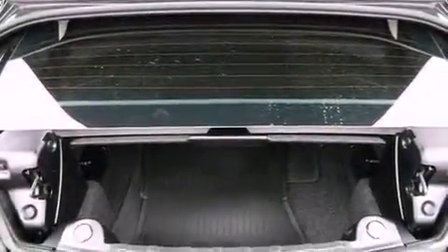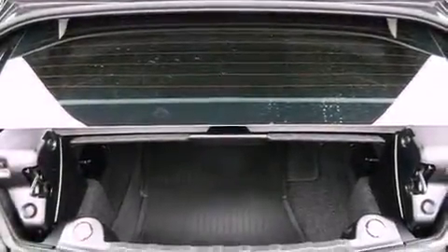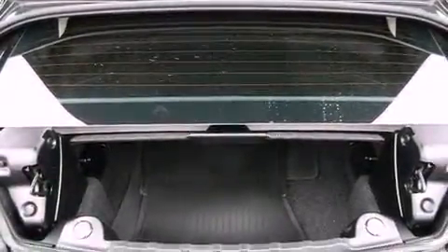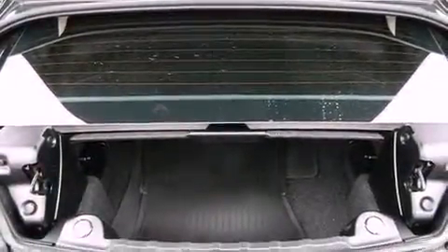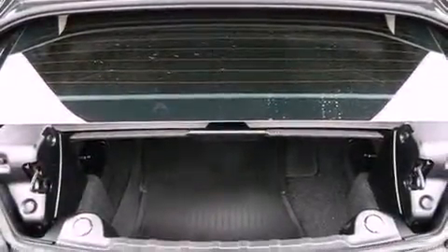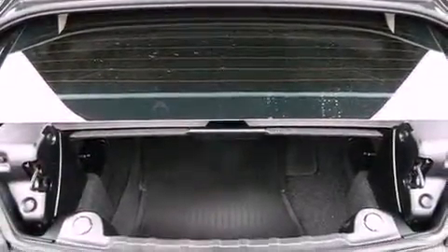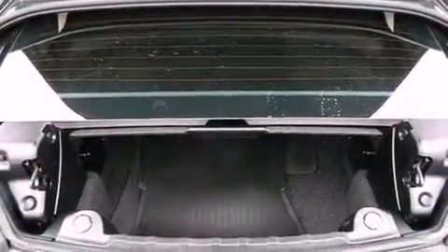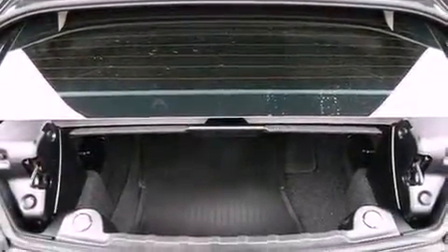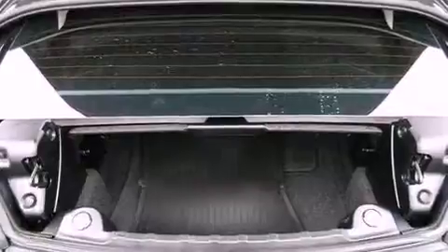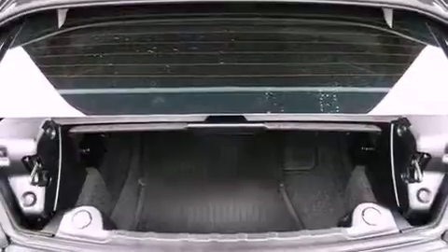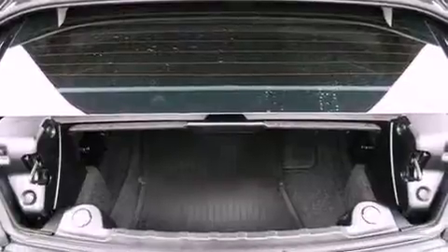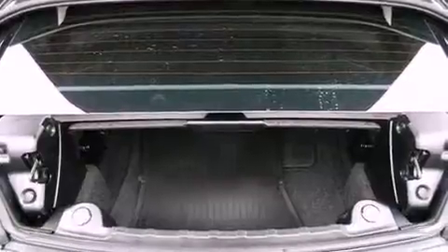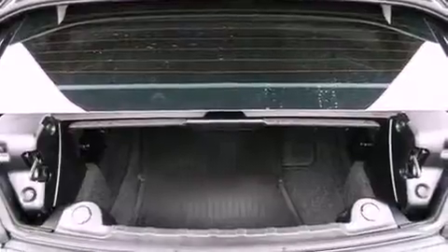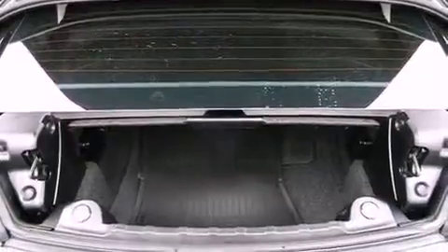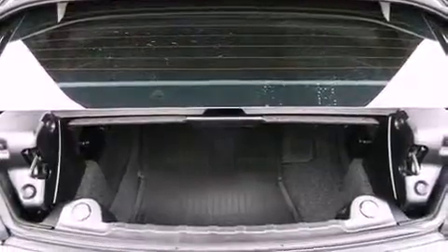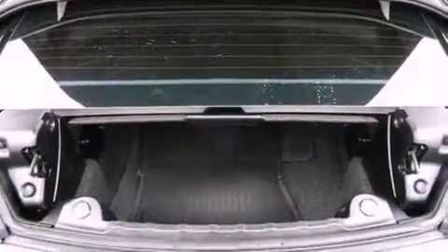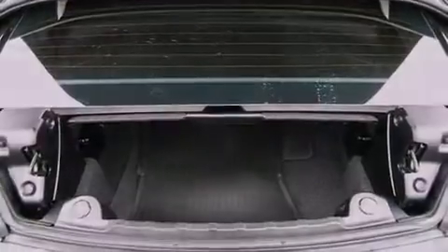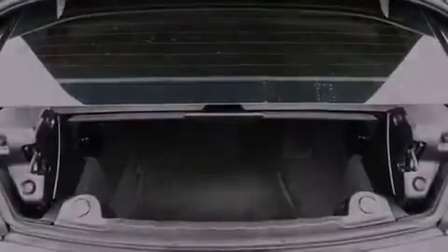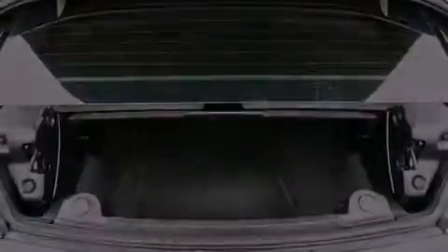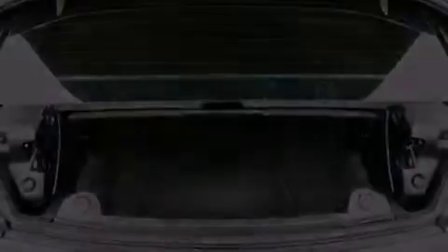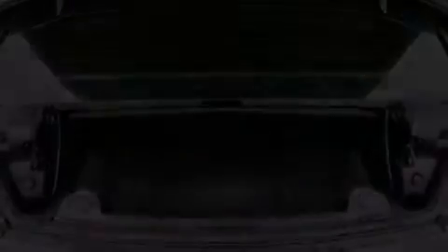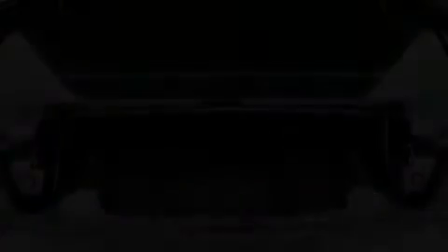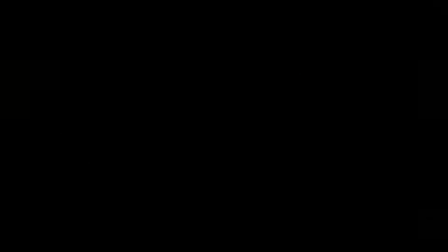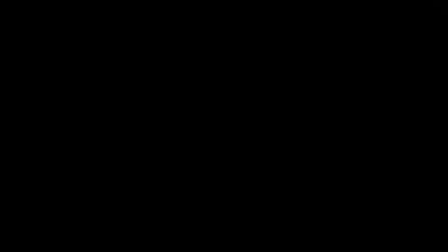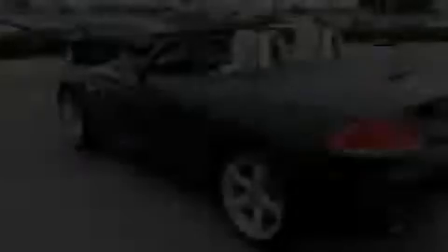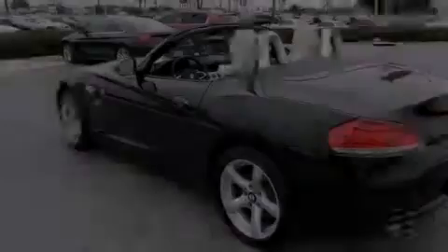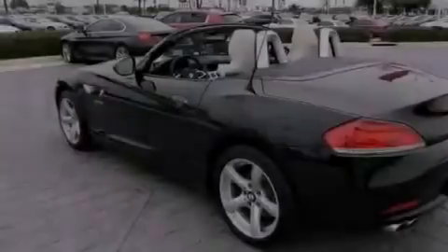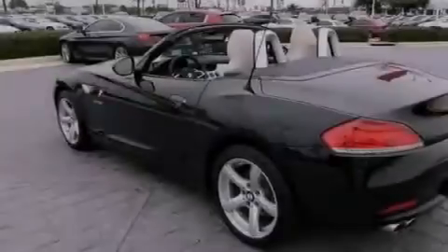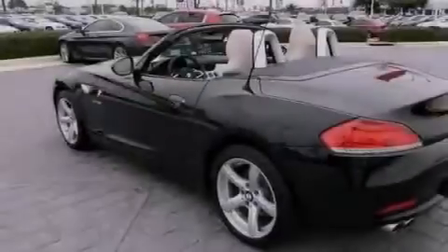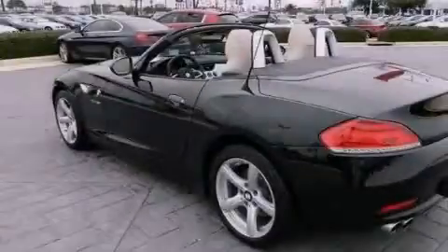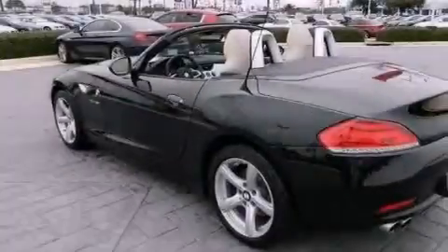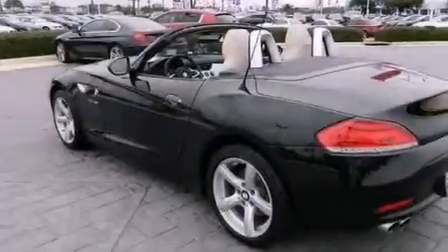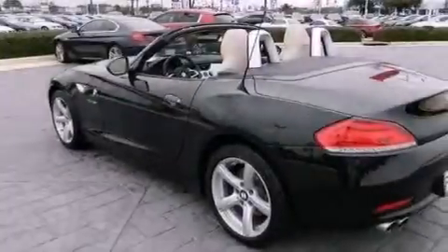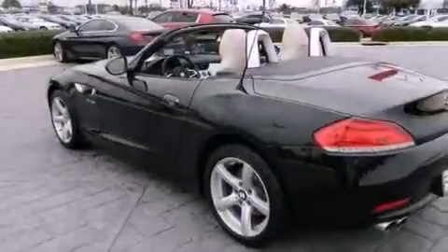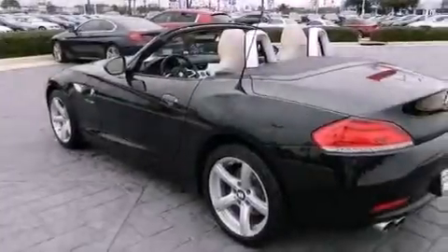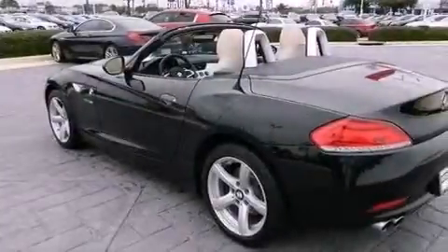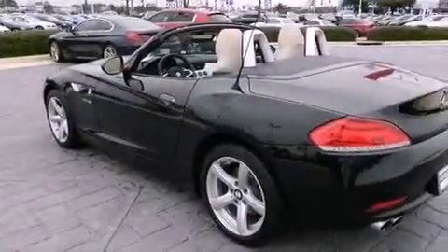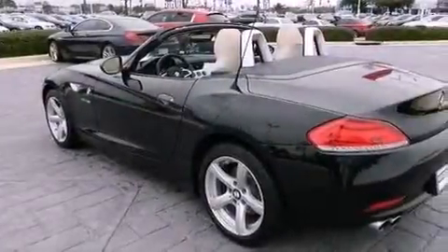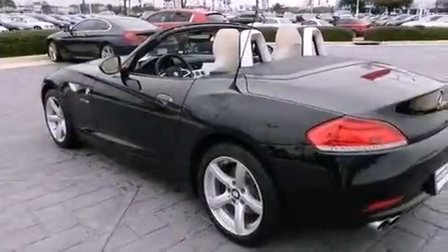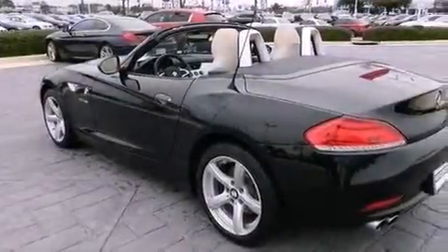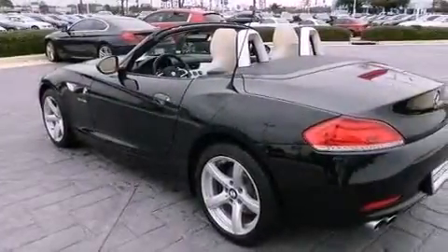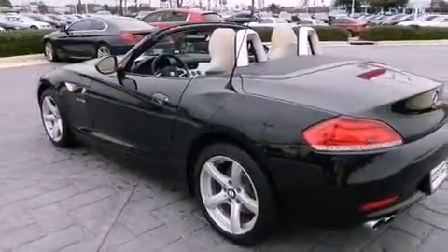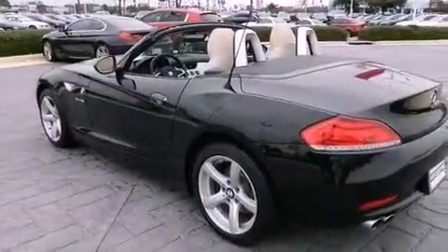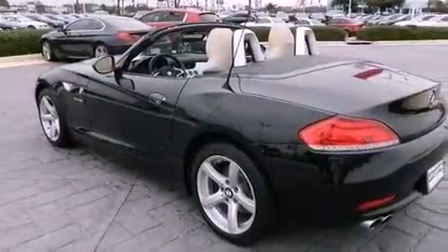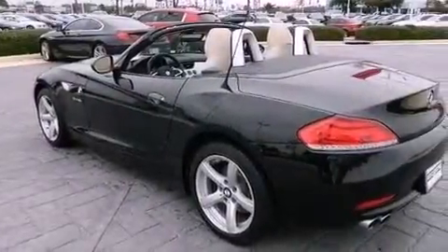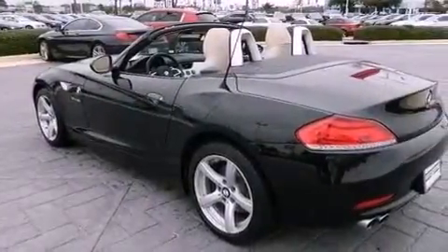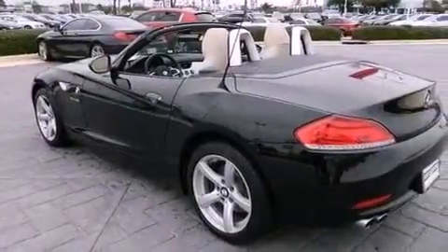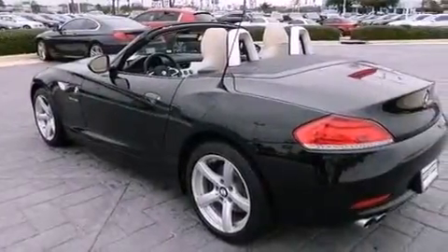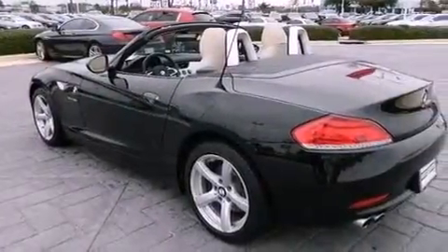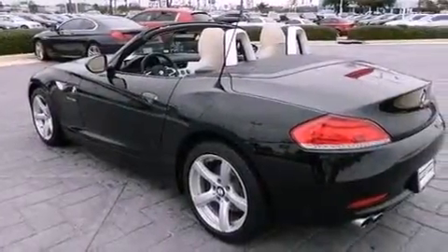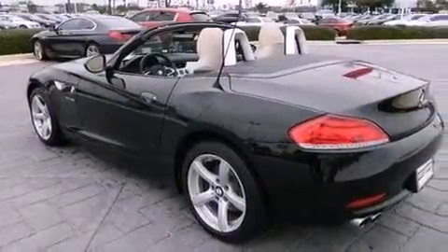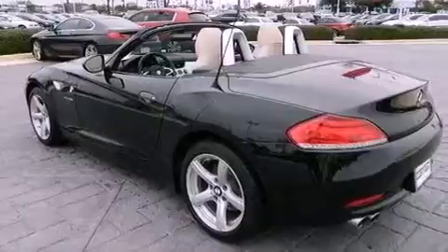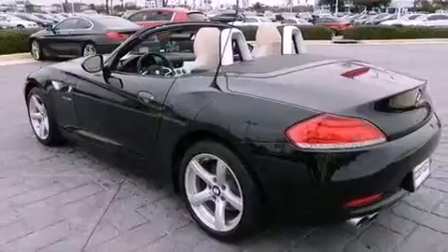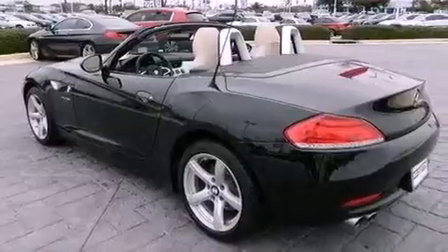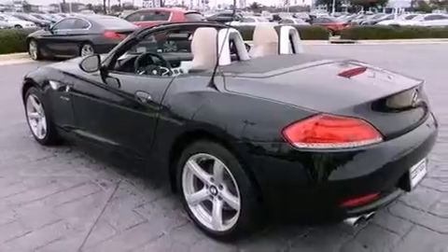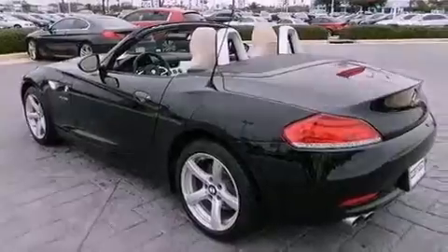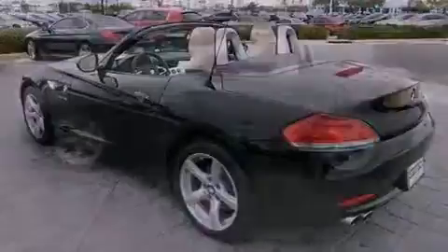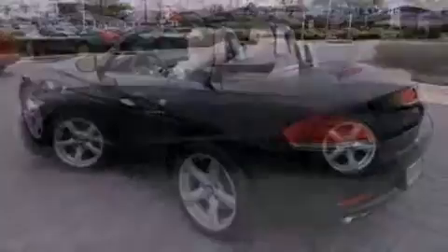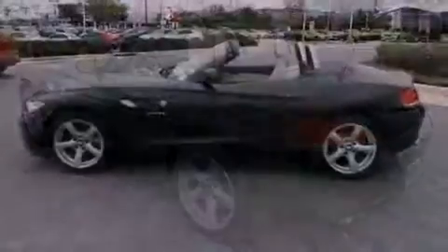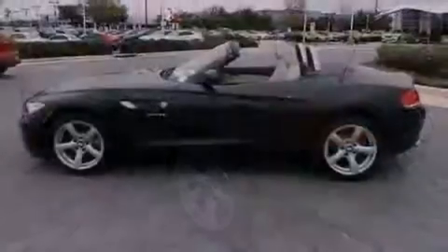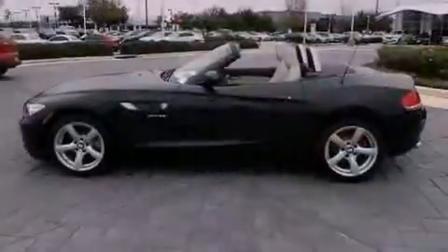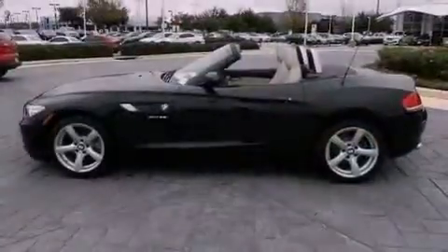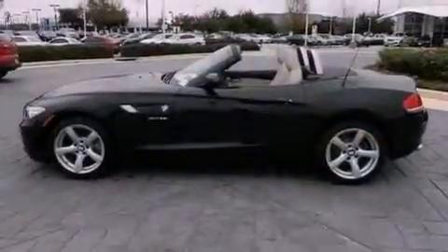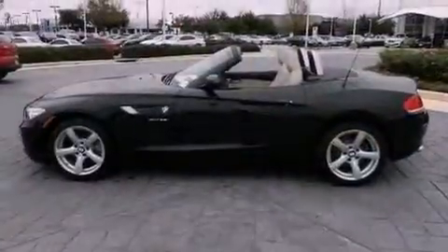Also included are a passenger side vanity mirror, an anti-lock braking system, air conditioning with automatic climate control, and aluminum wheels.